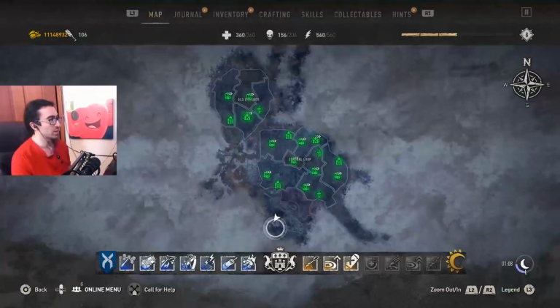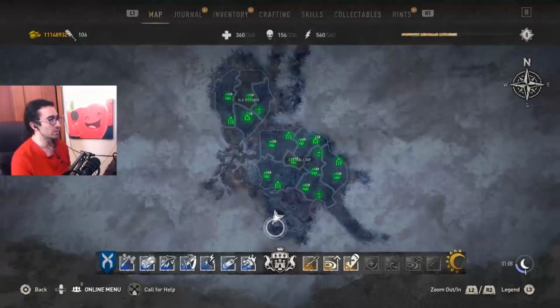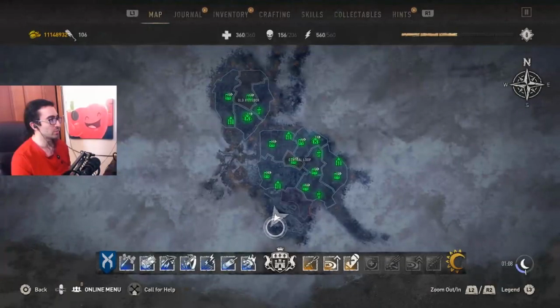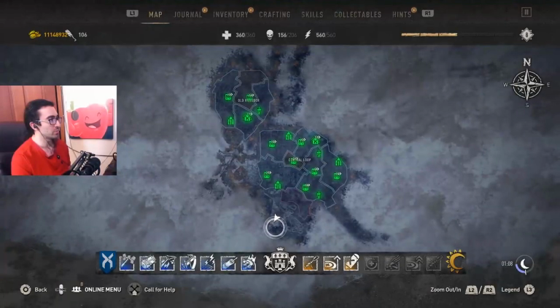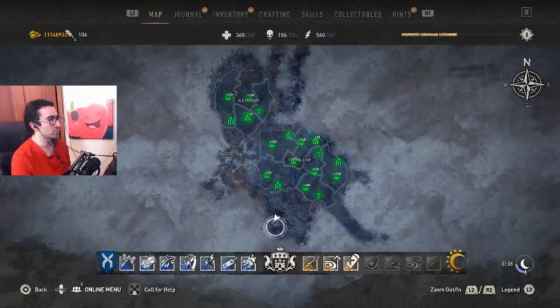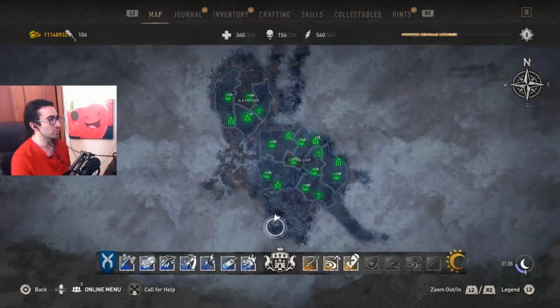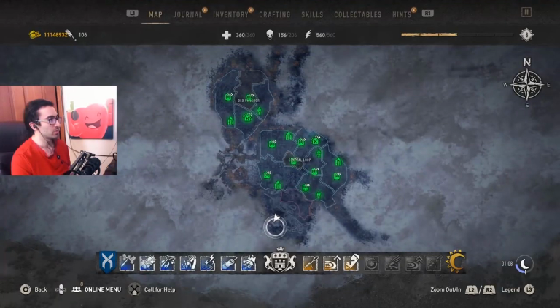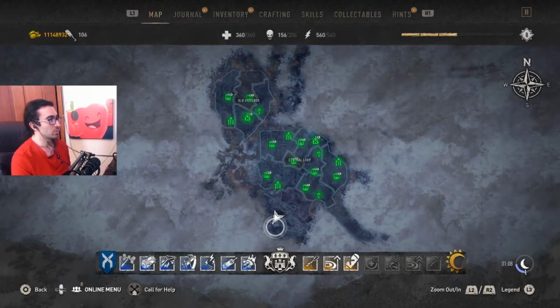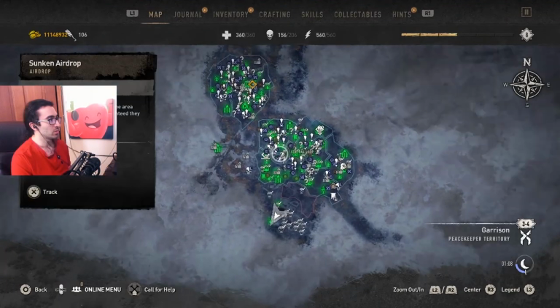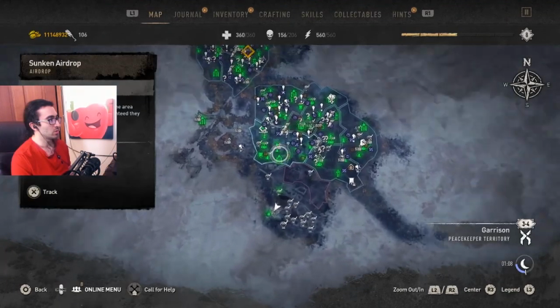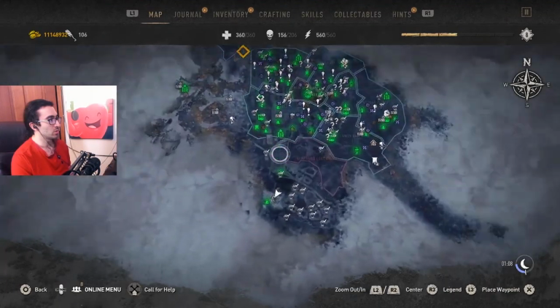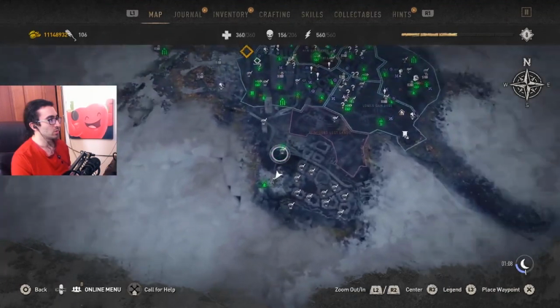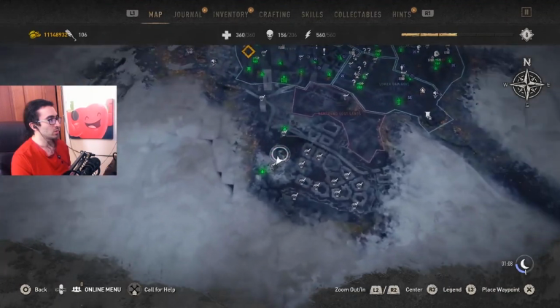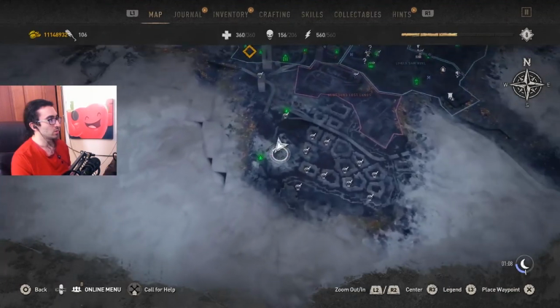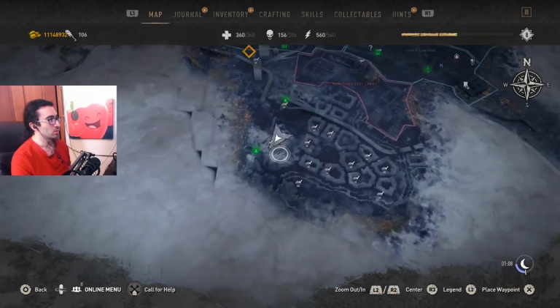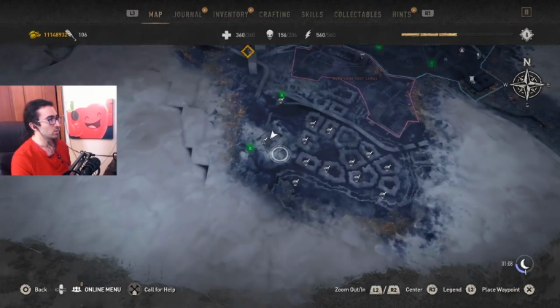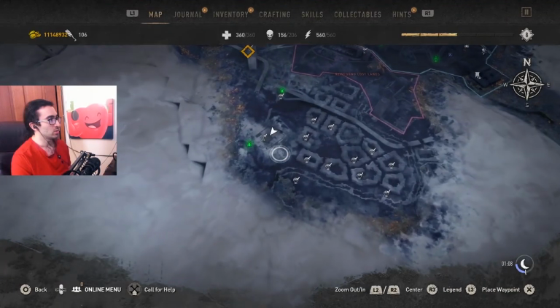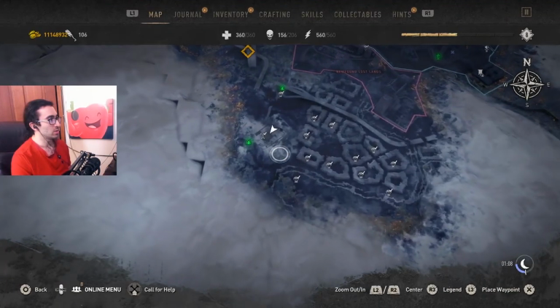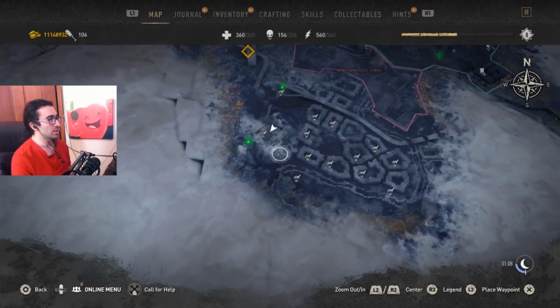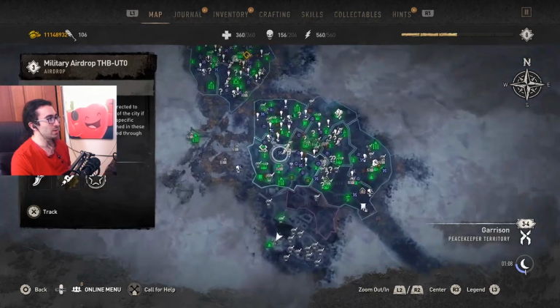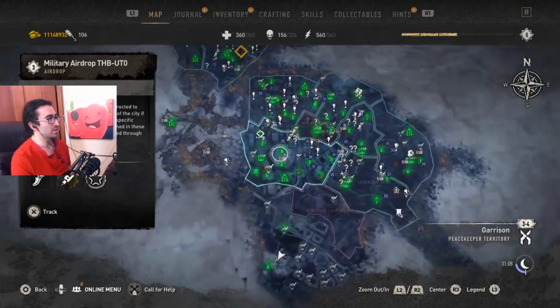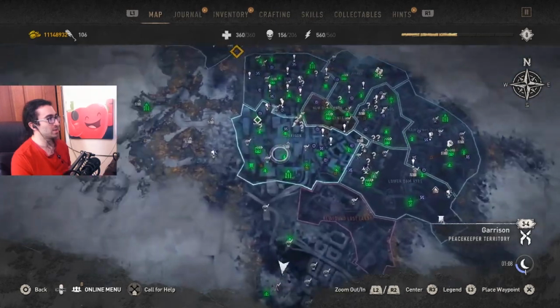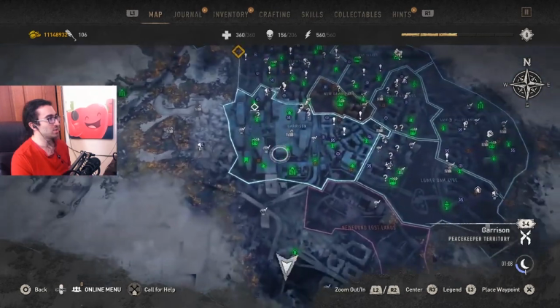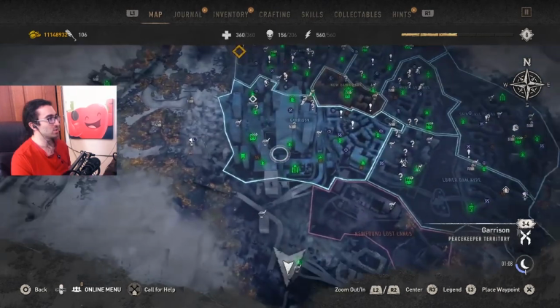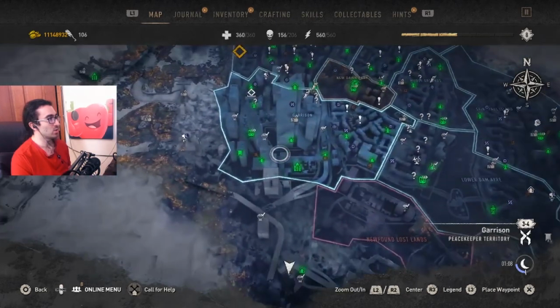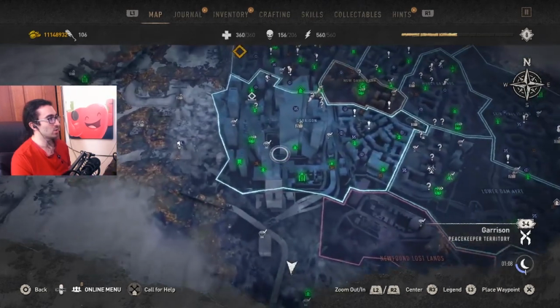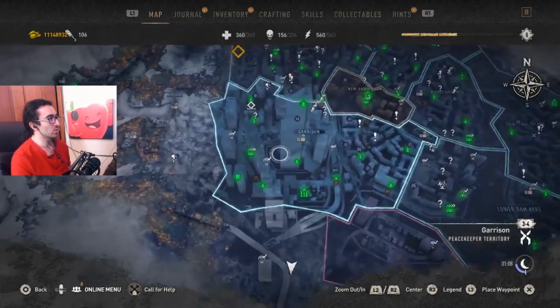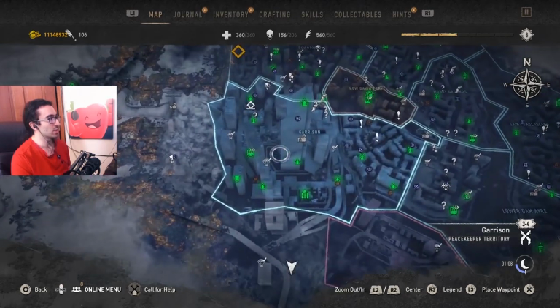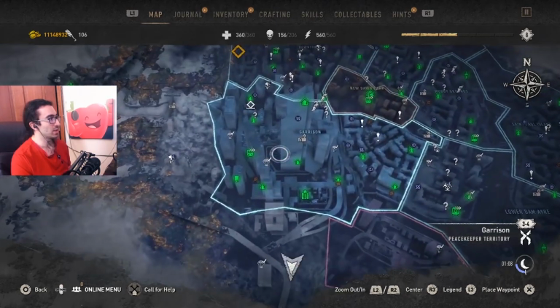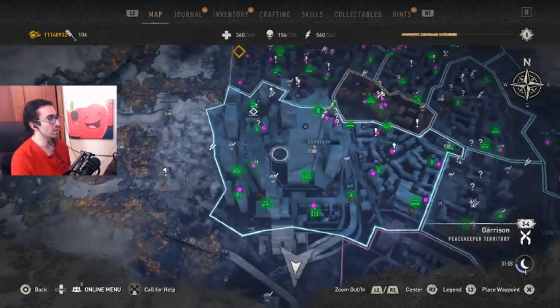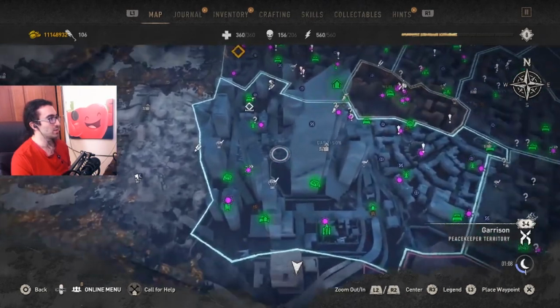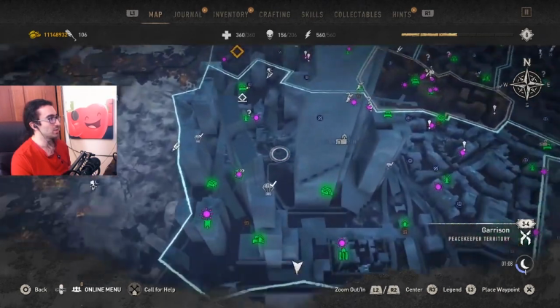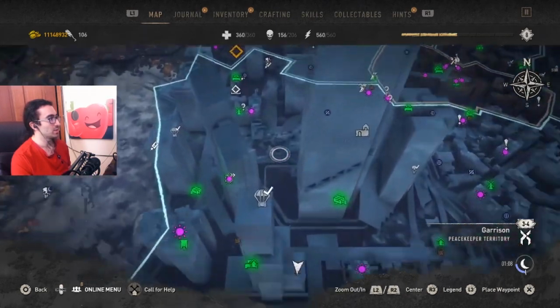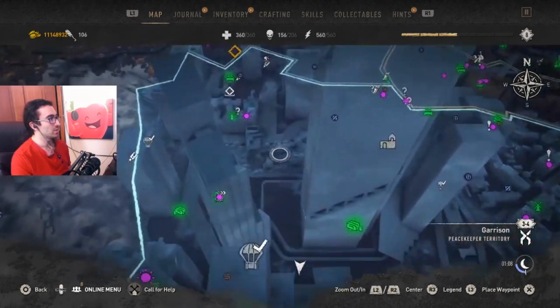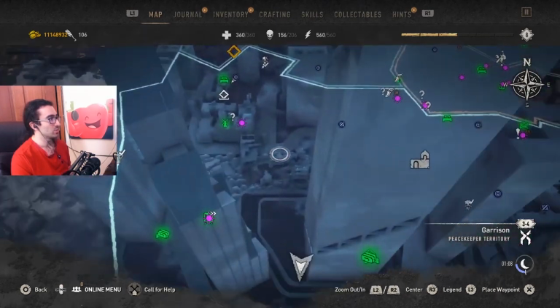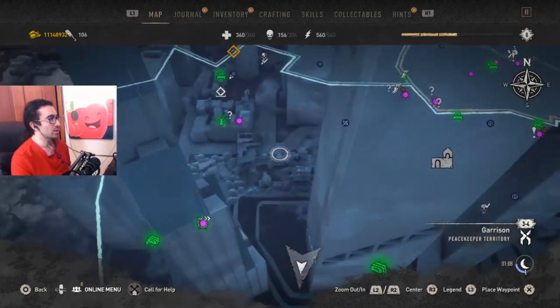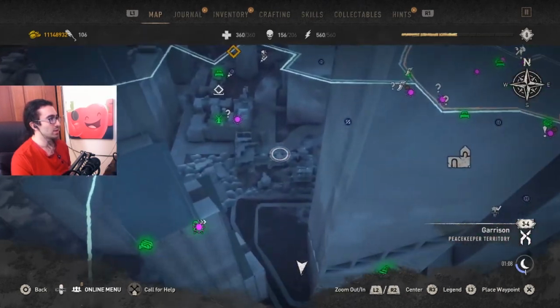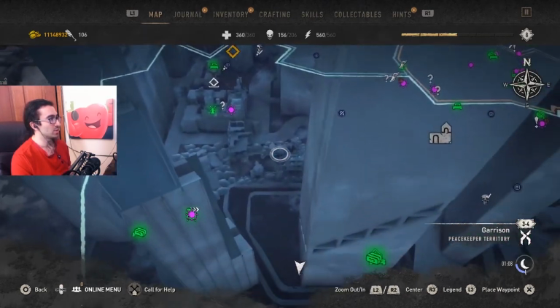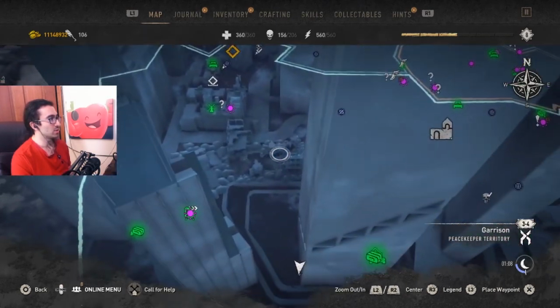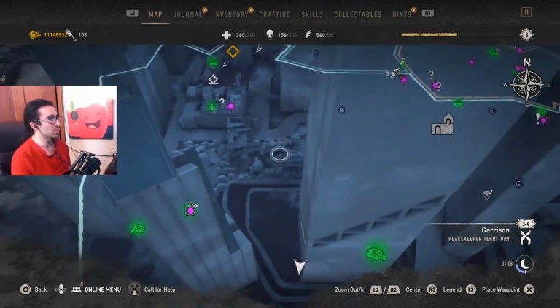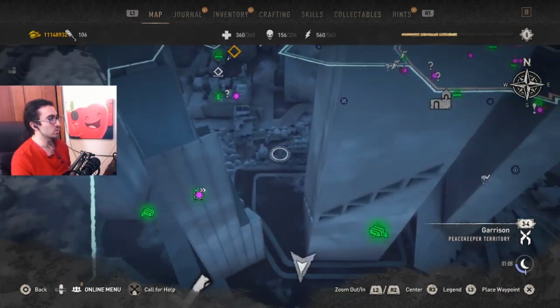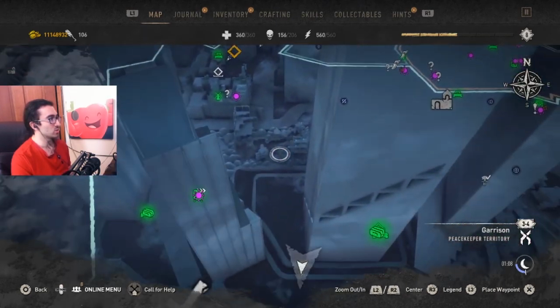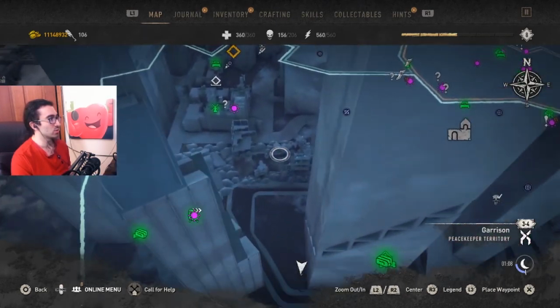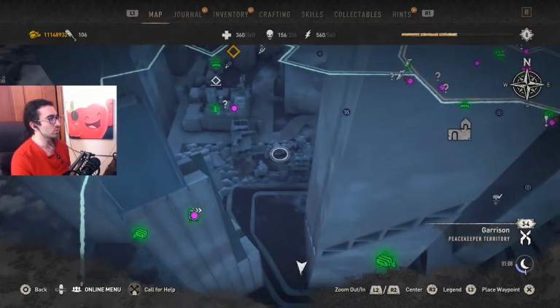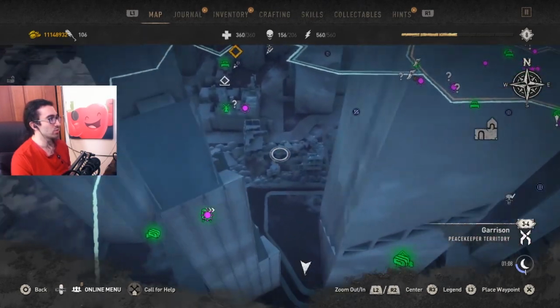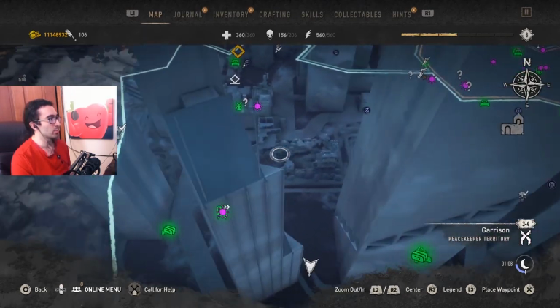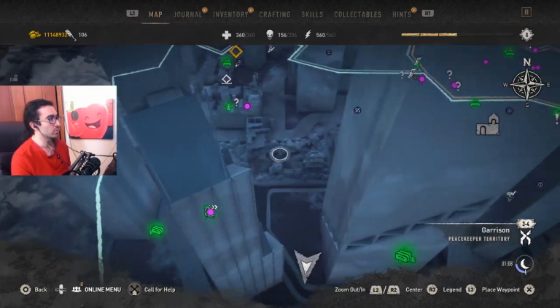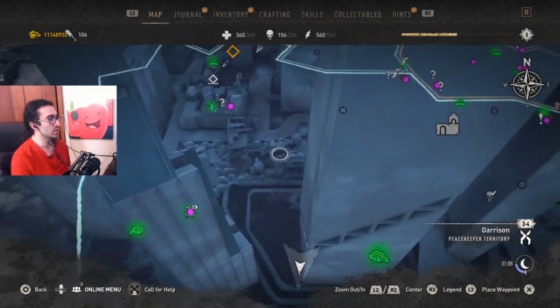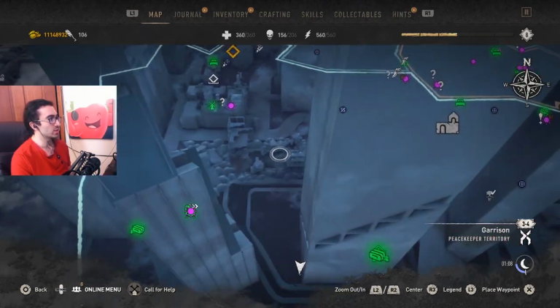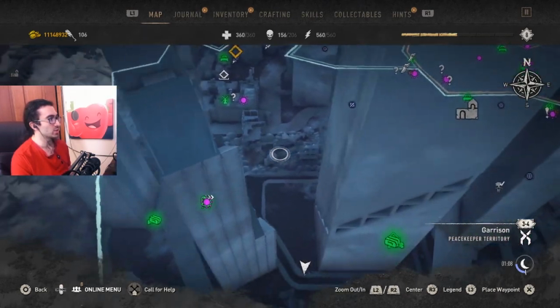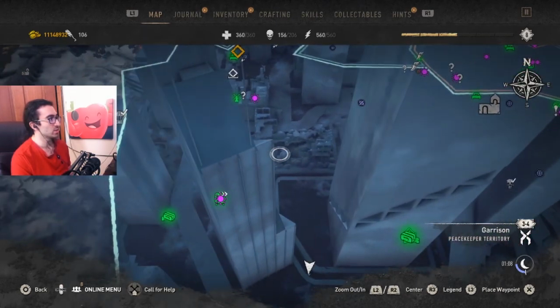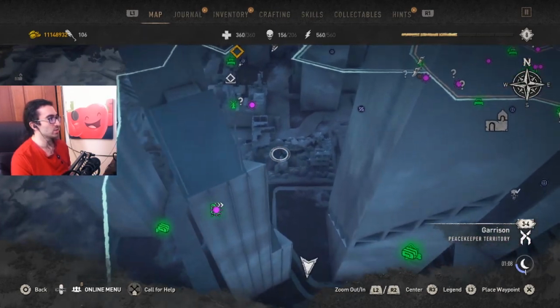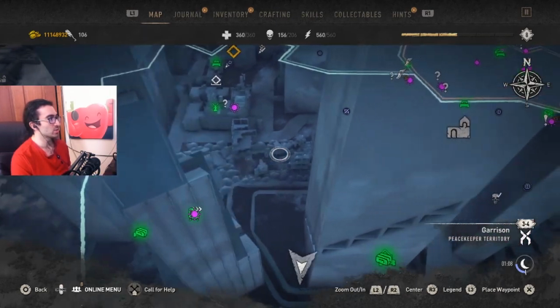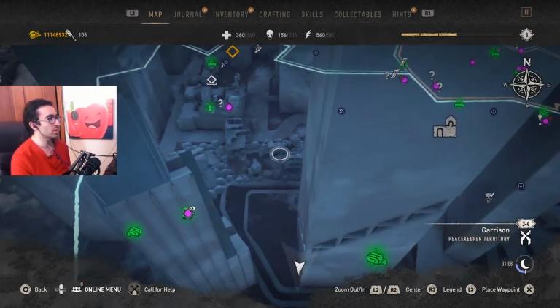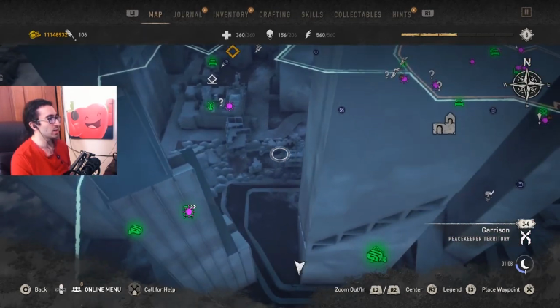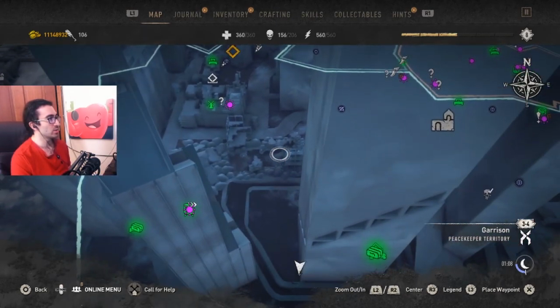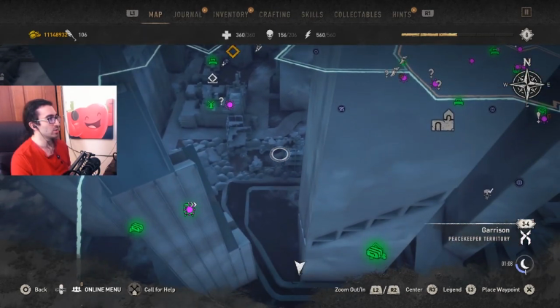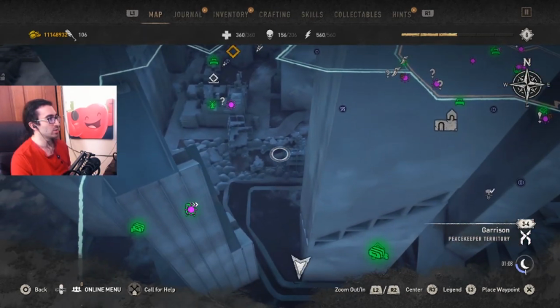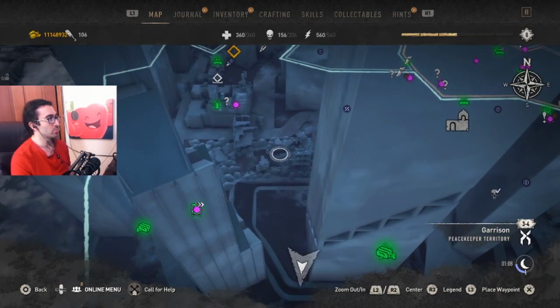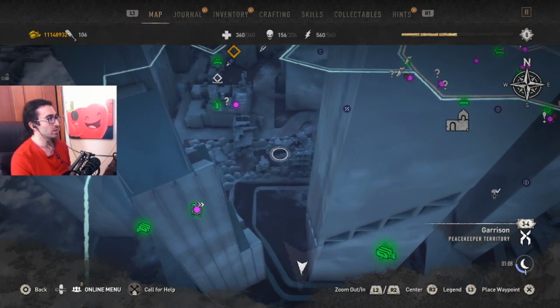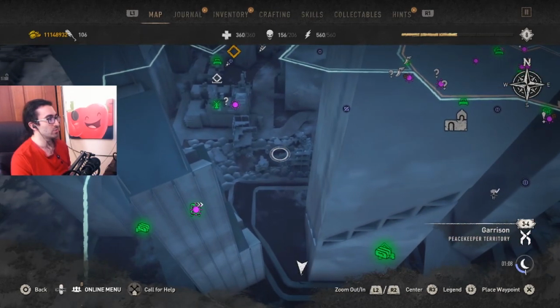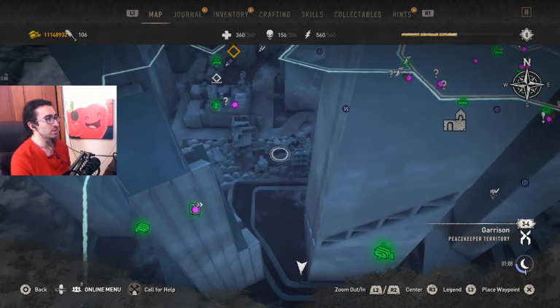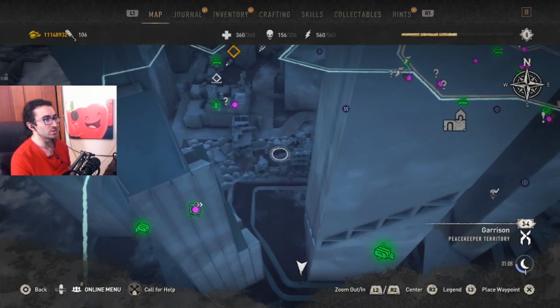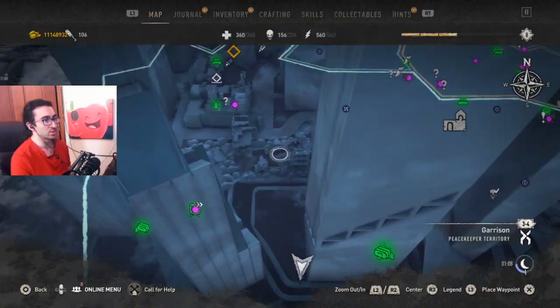Chargers are located here near the sunken city, and banshees are located here on the map in the rubble near the VNC, both of which are used for daily bounties in the latest update.